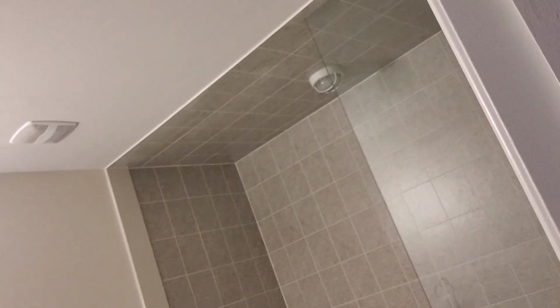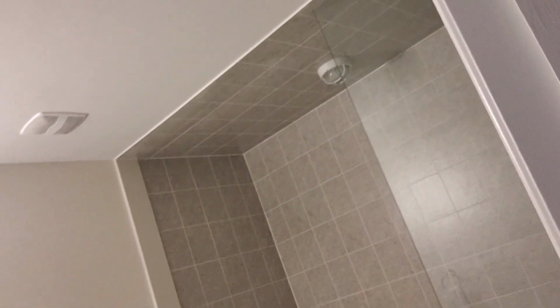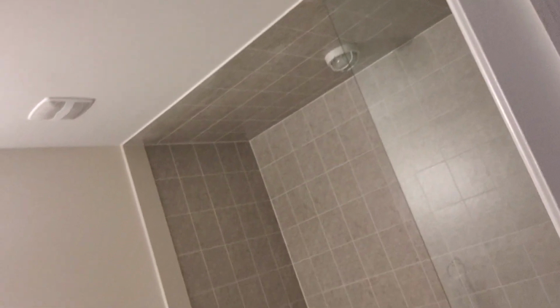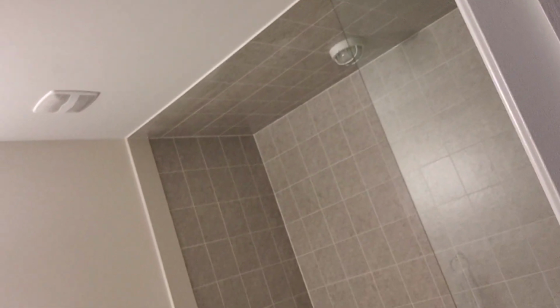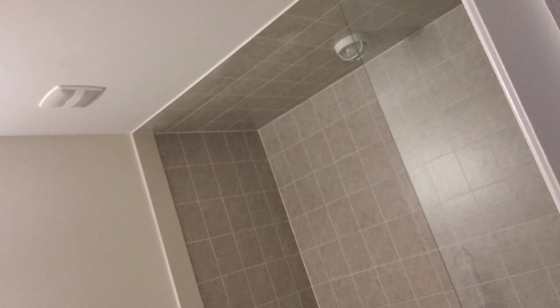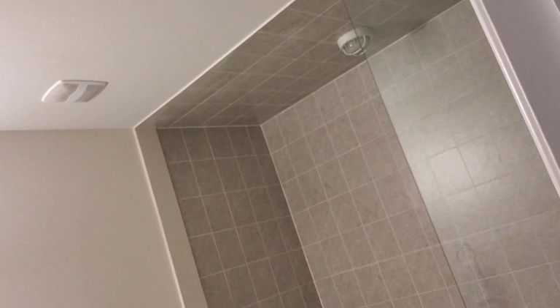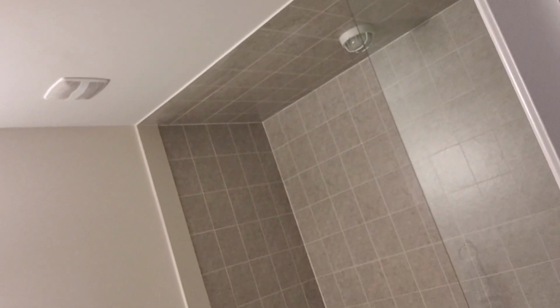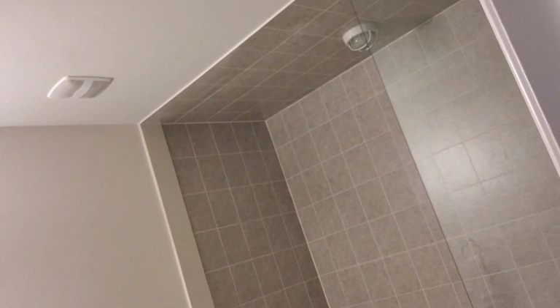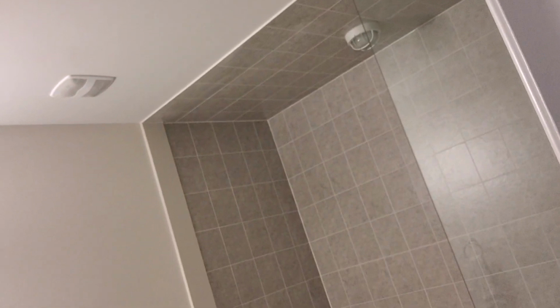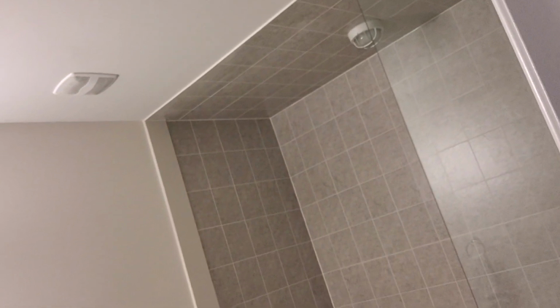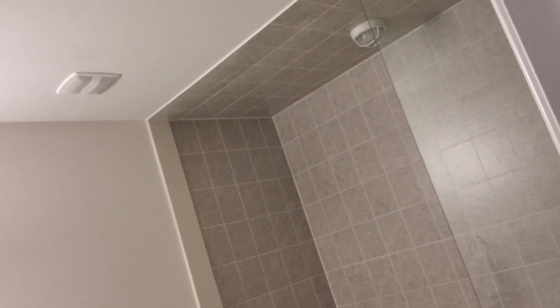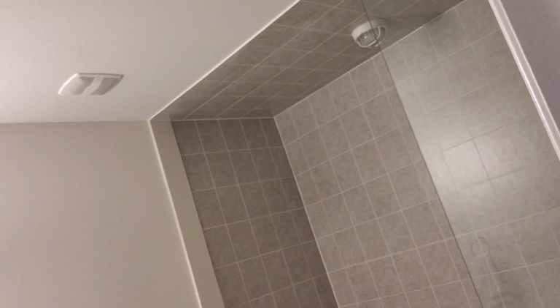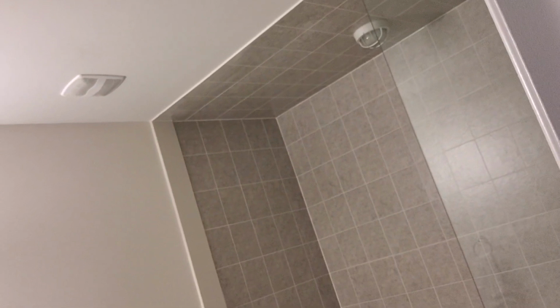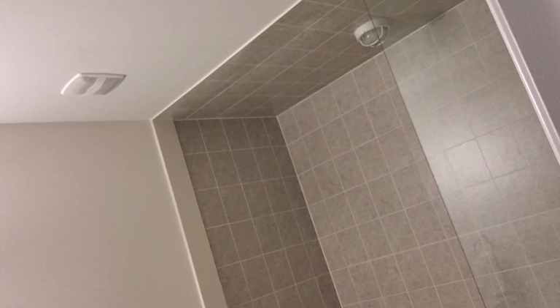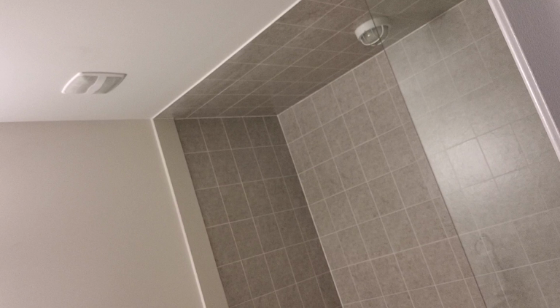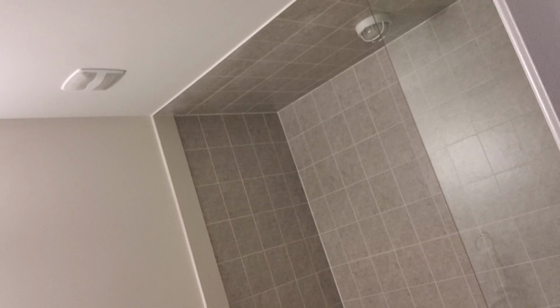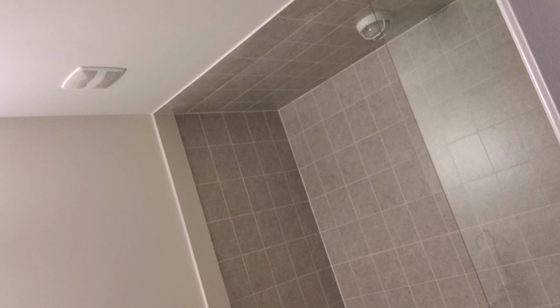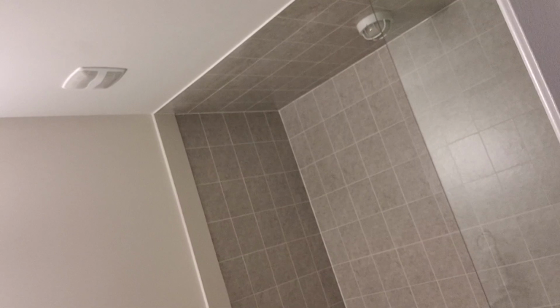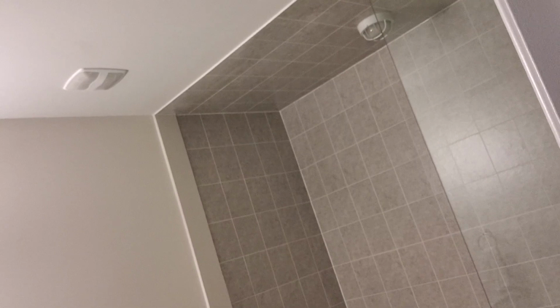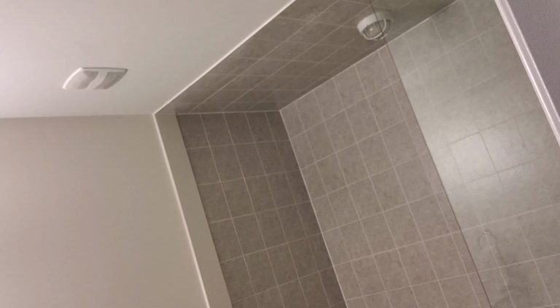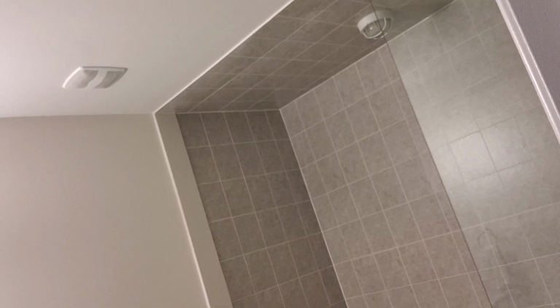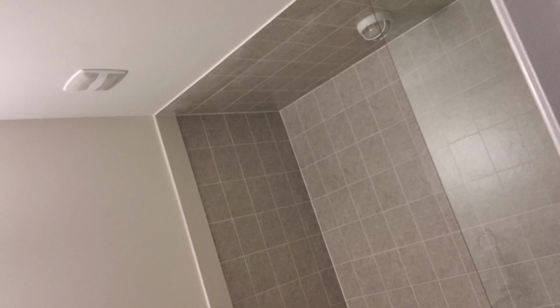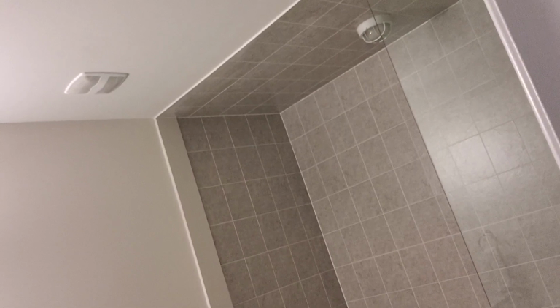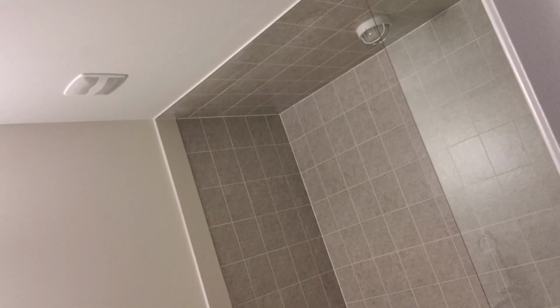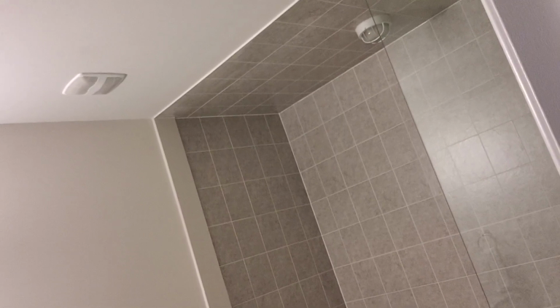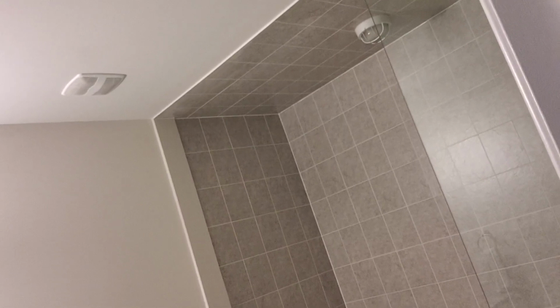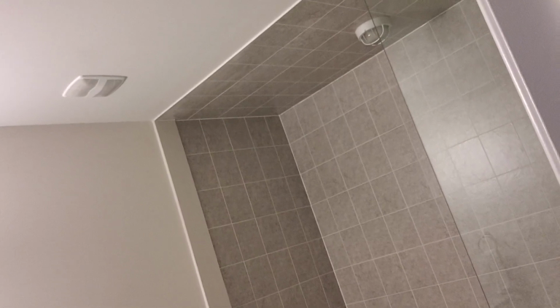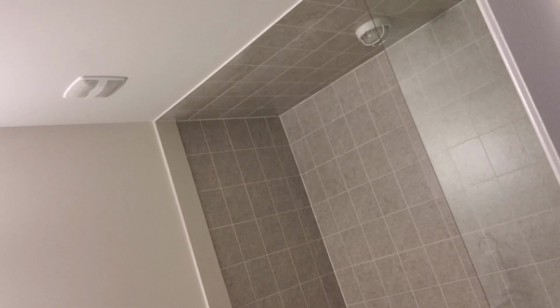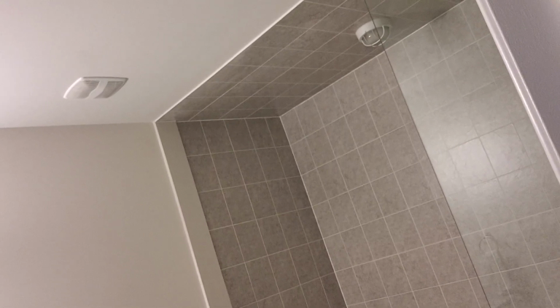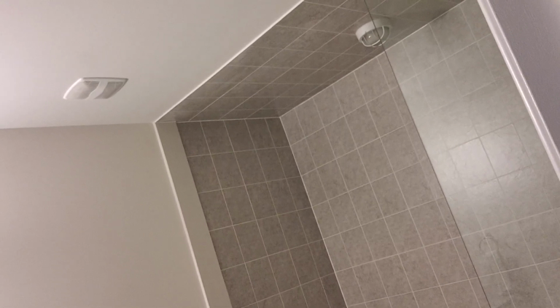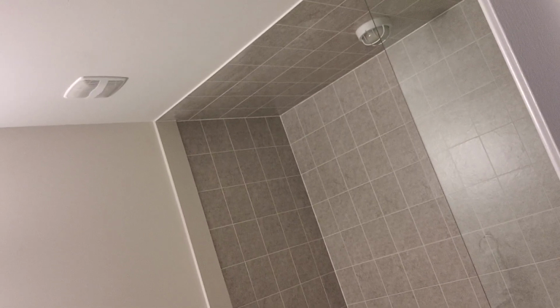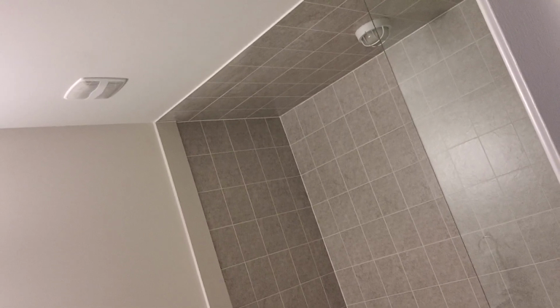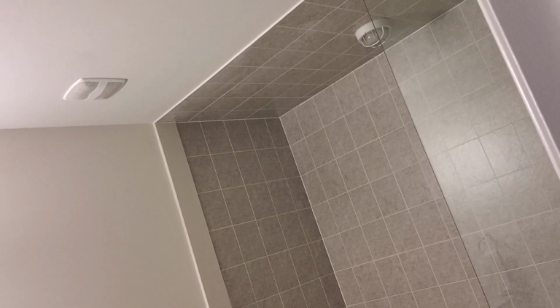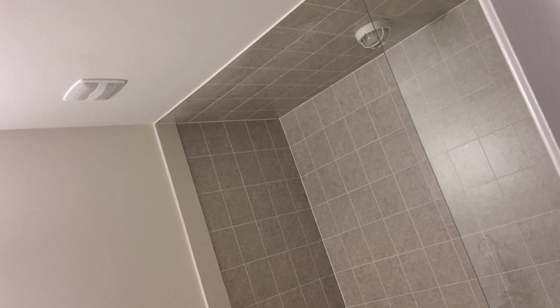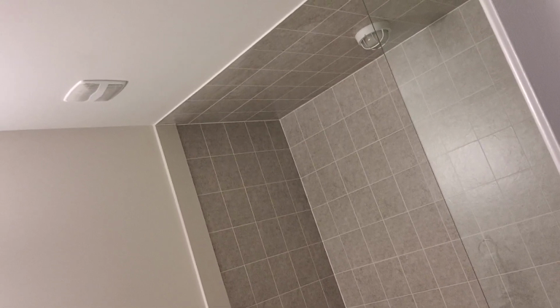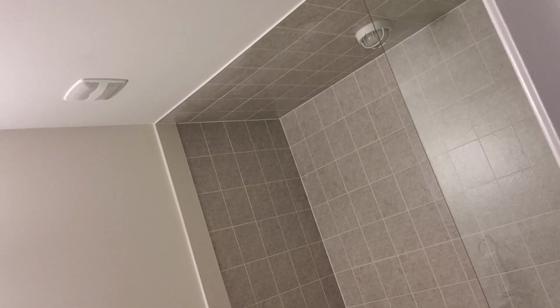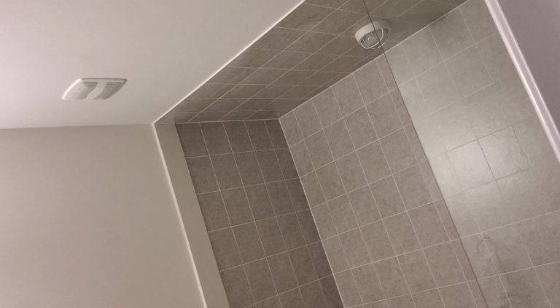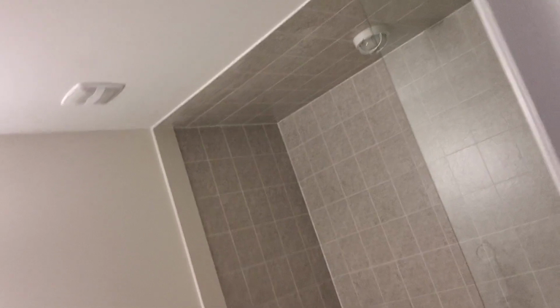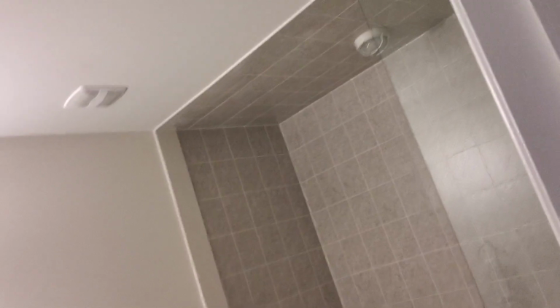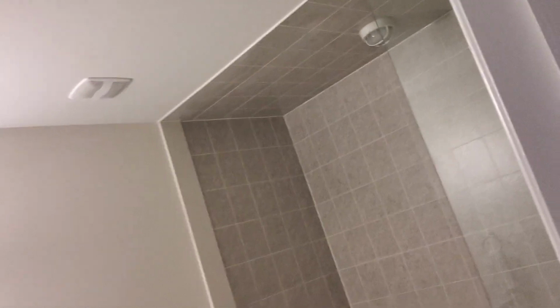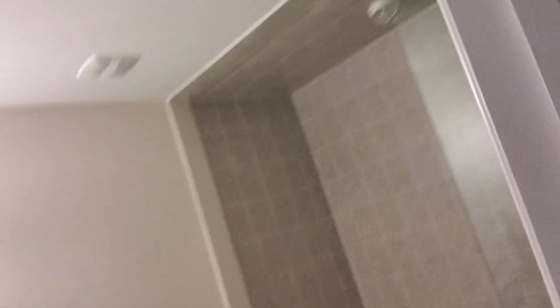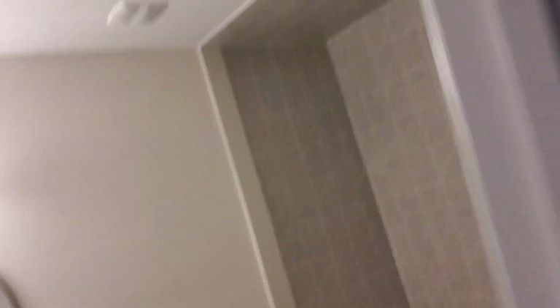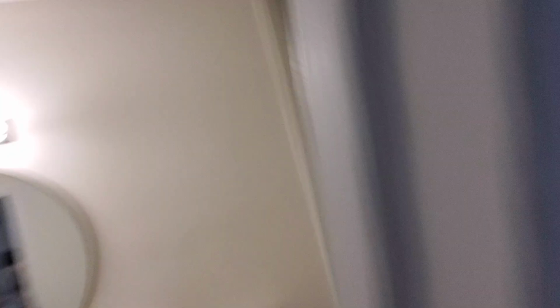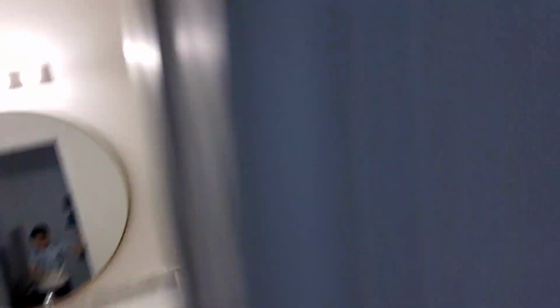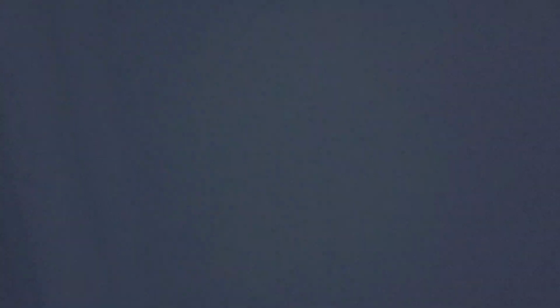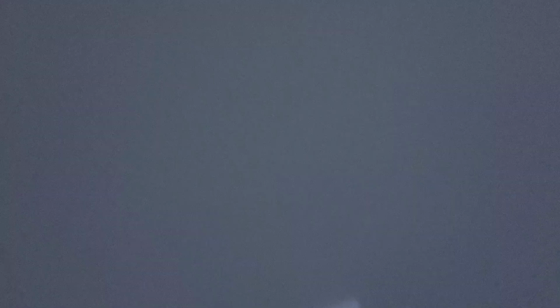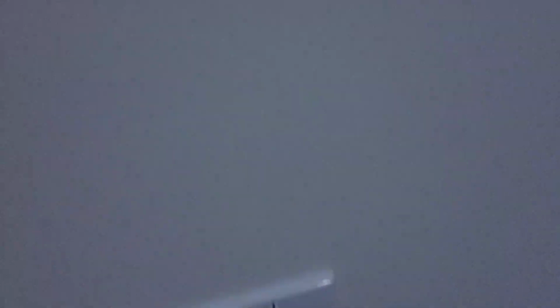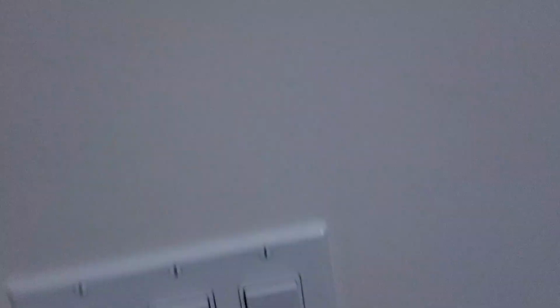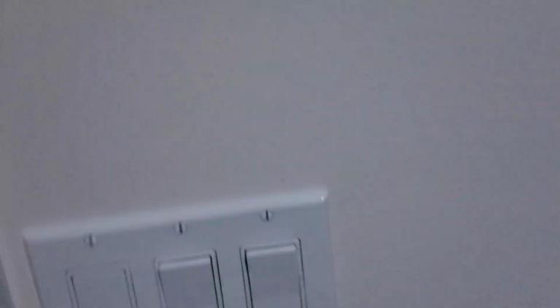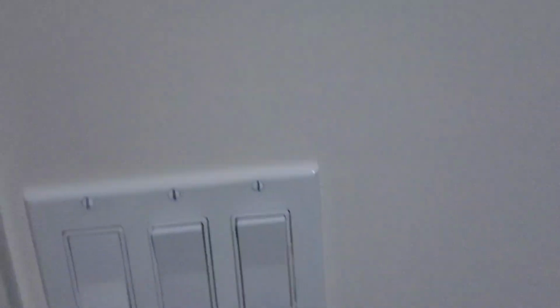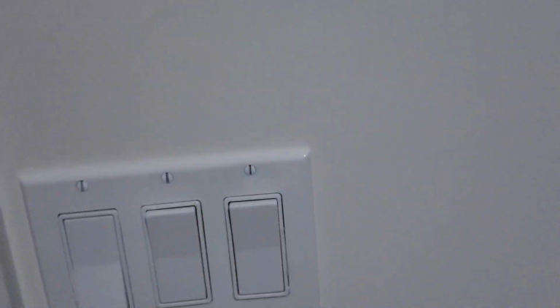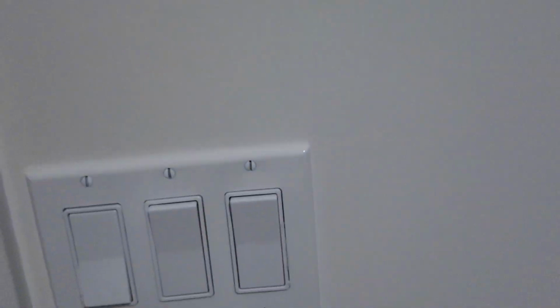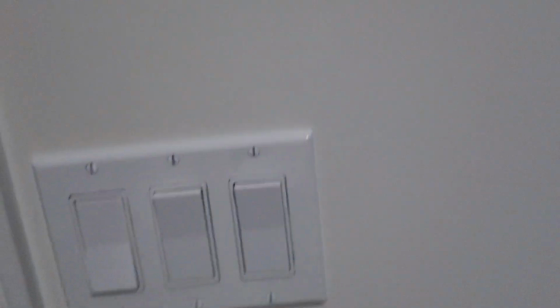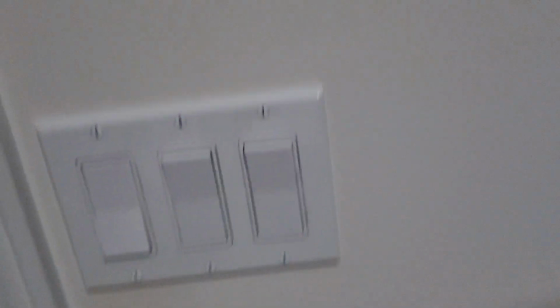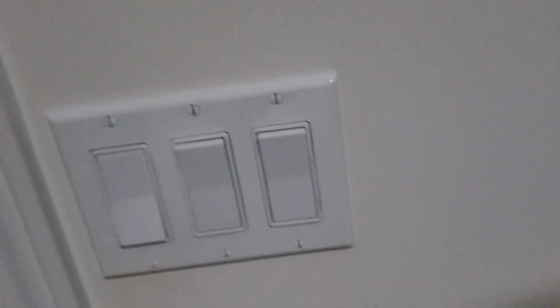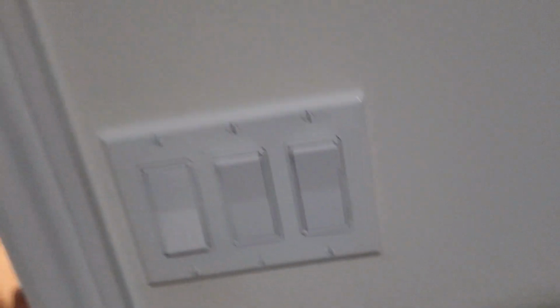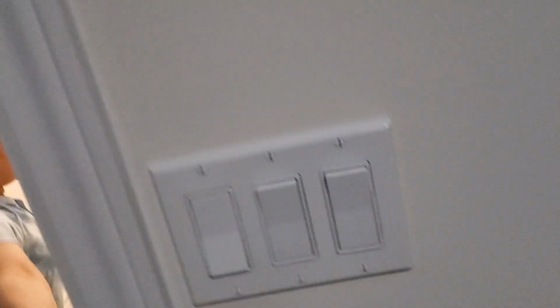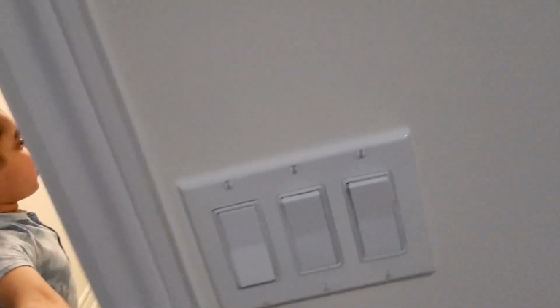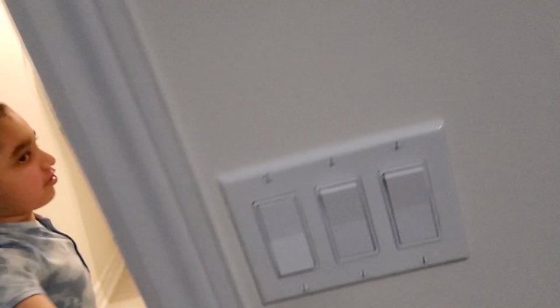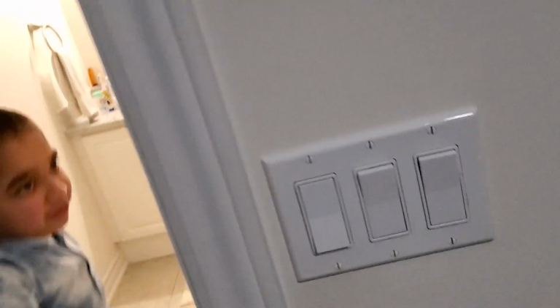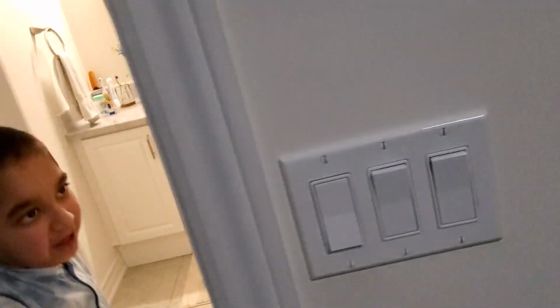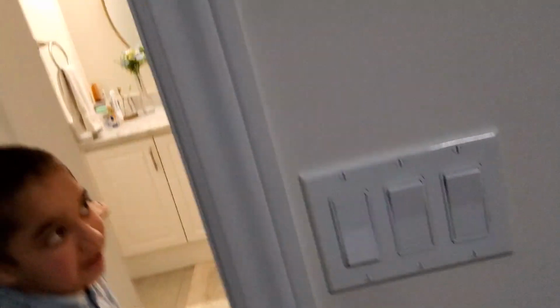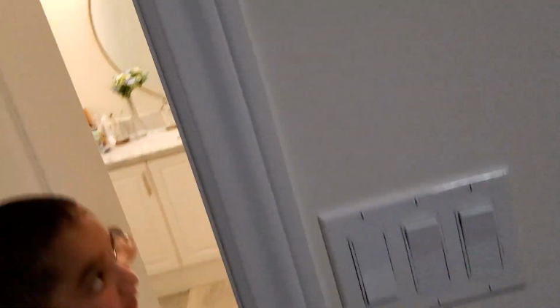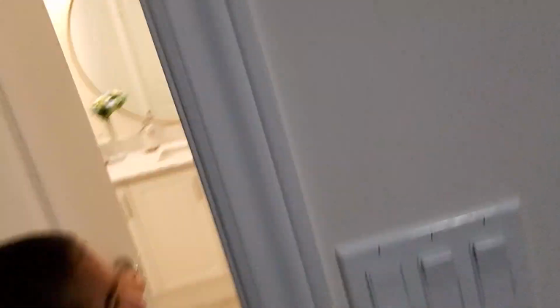You can see the third switch was this one, so we're gonna shut that now.